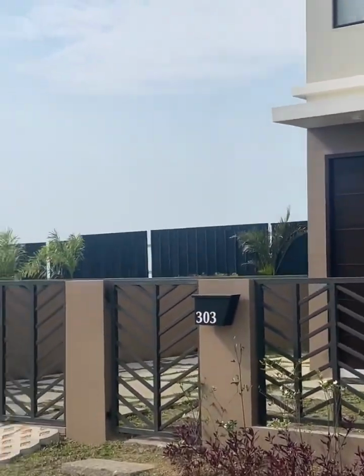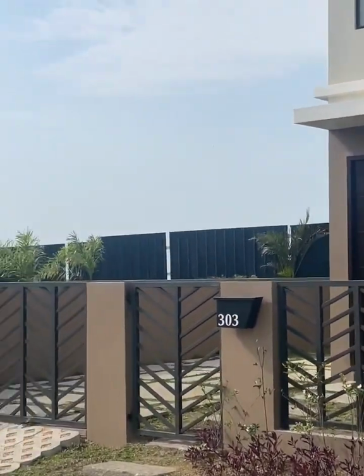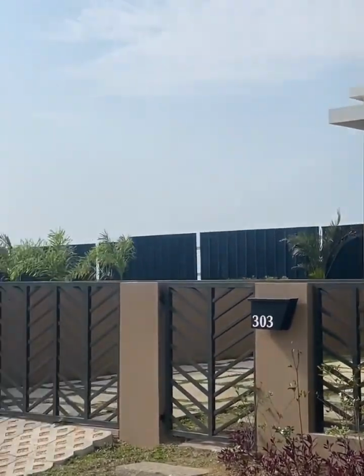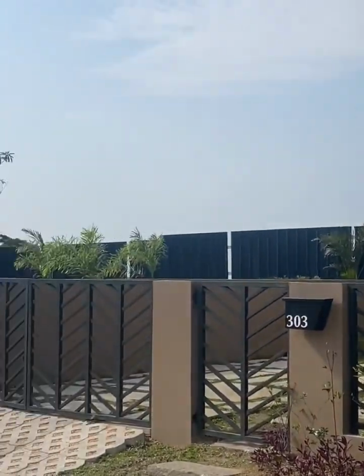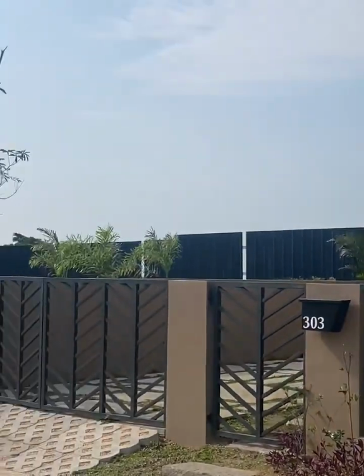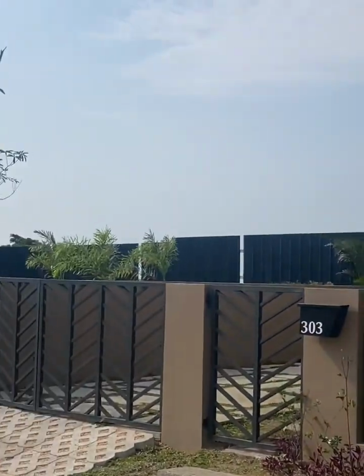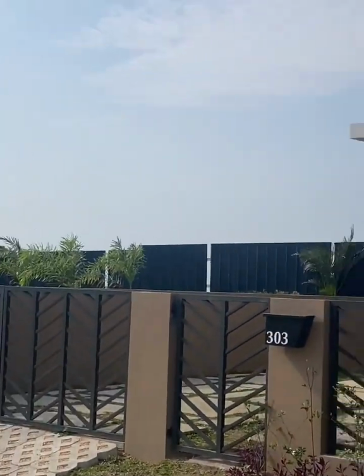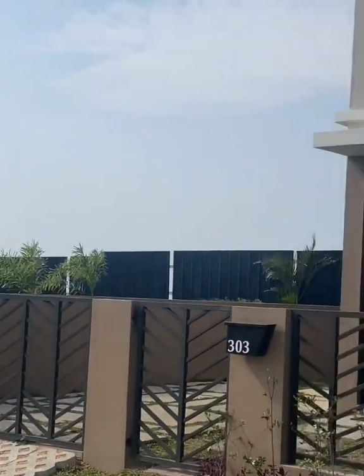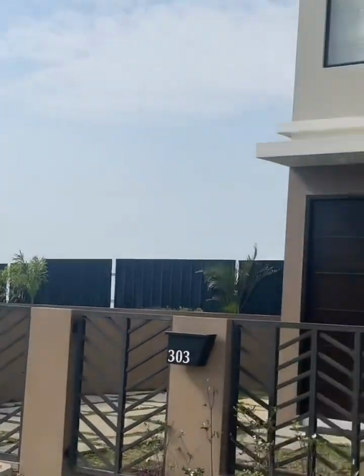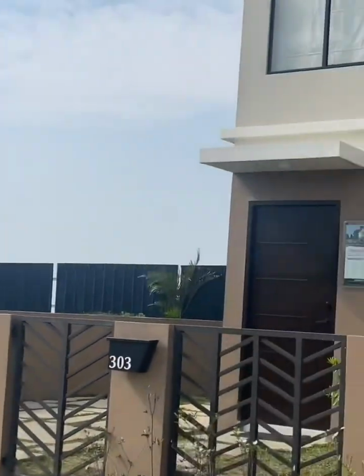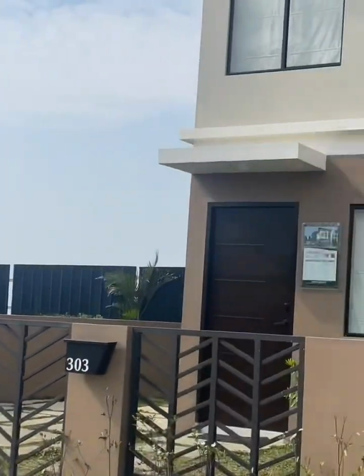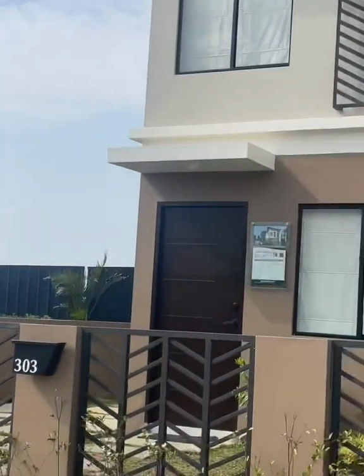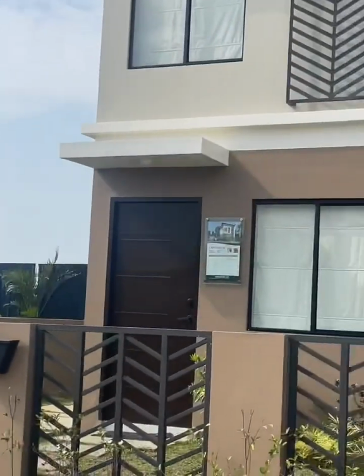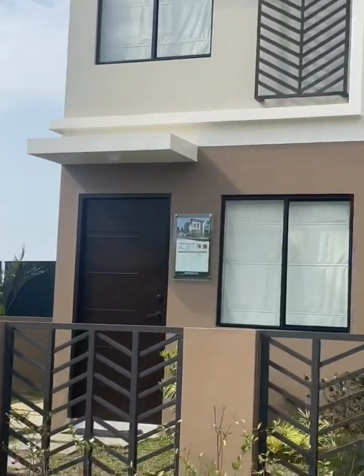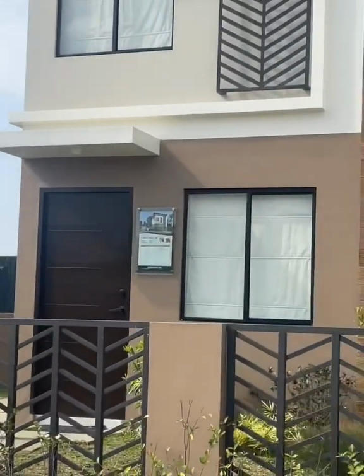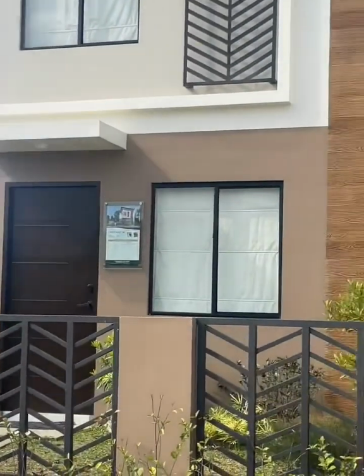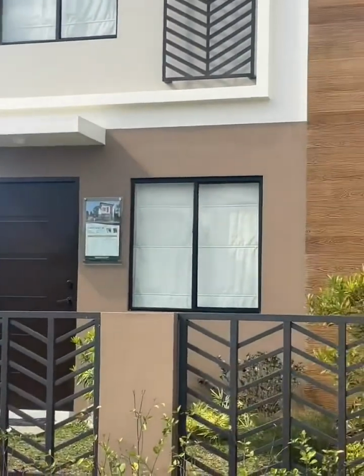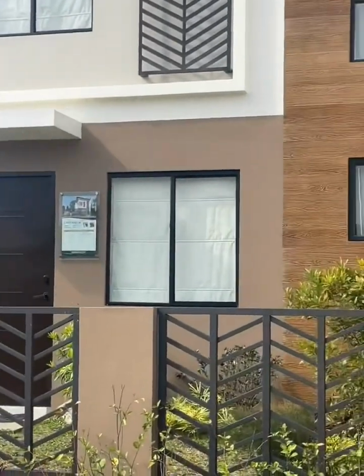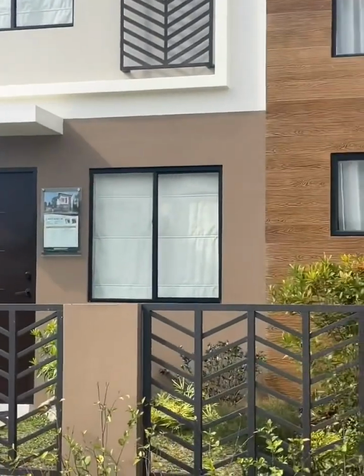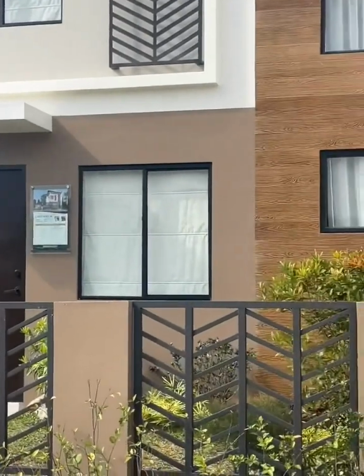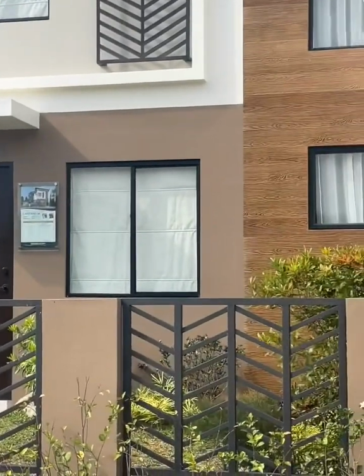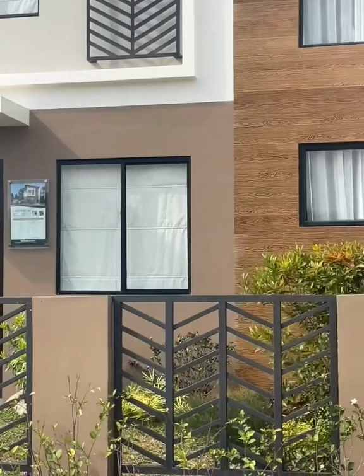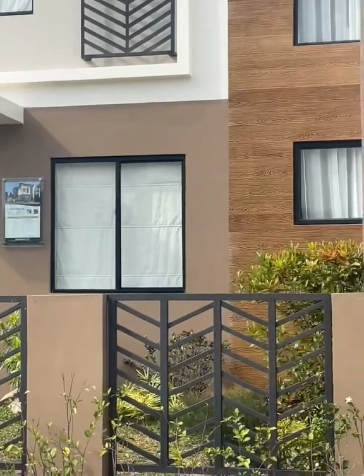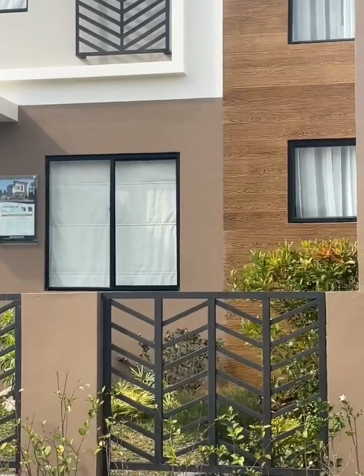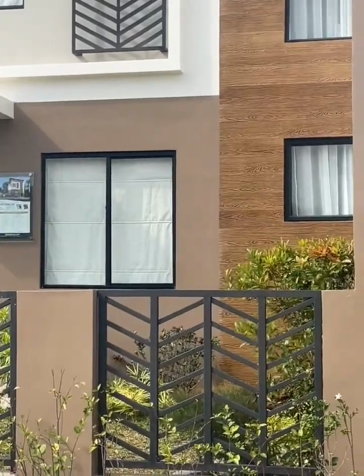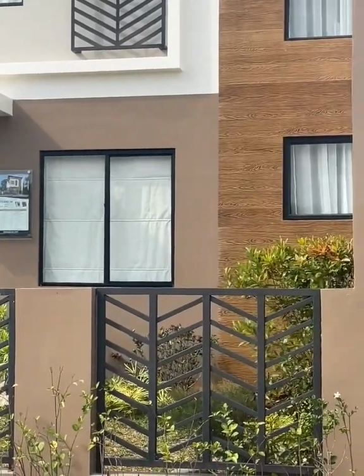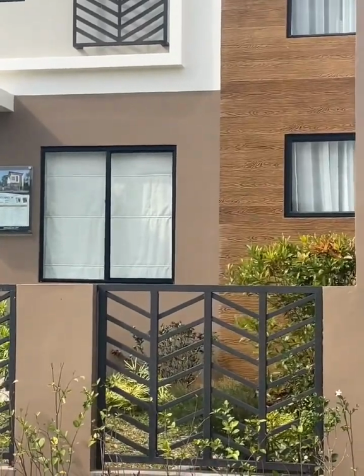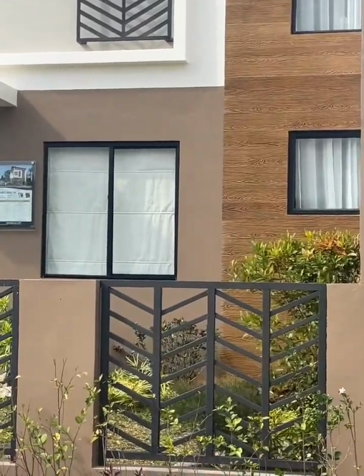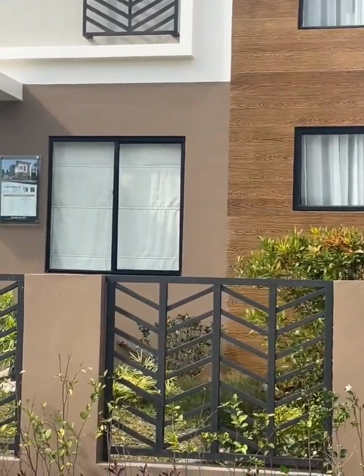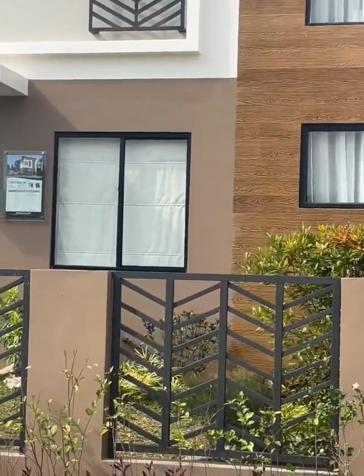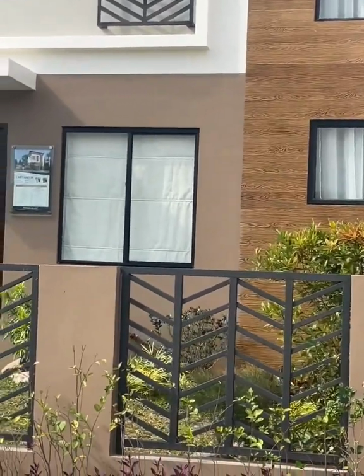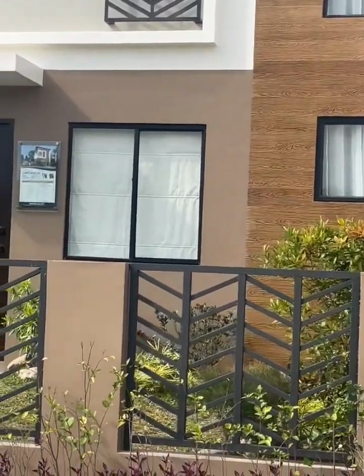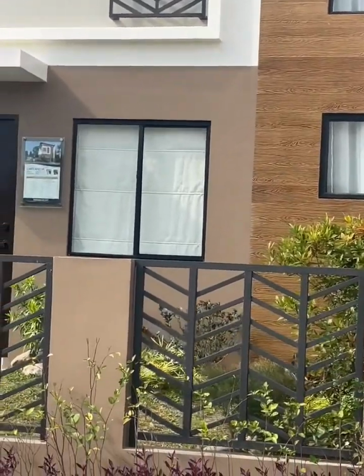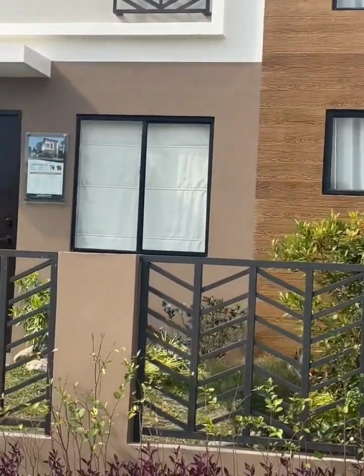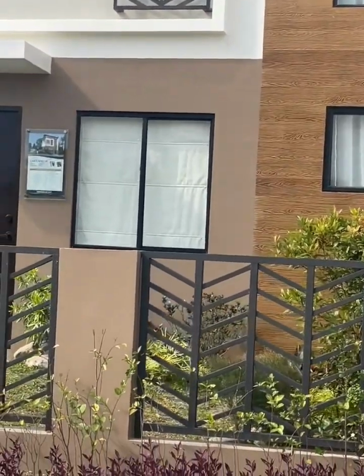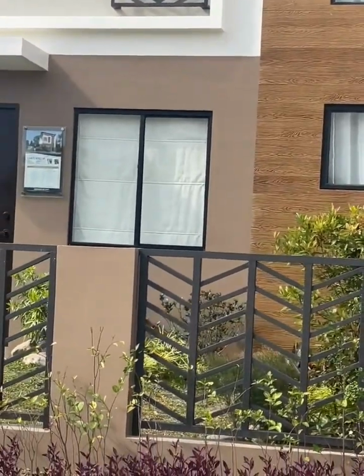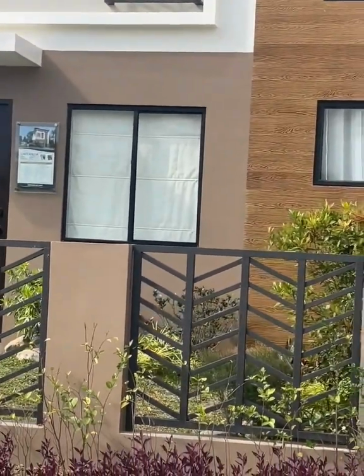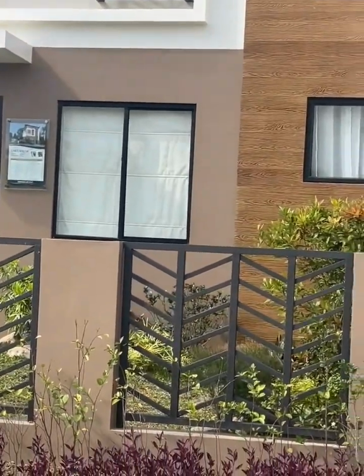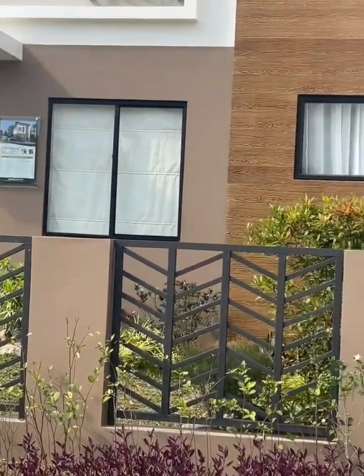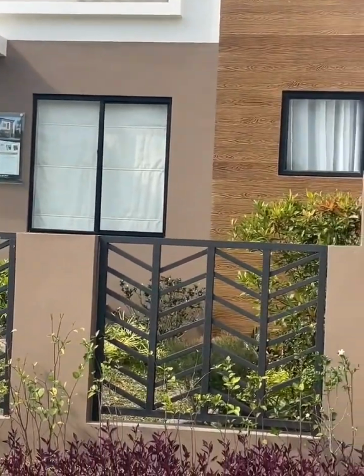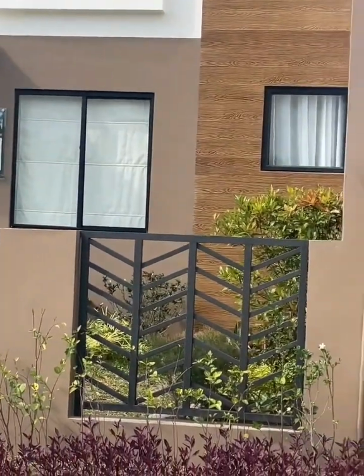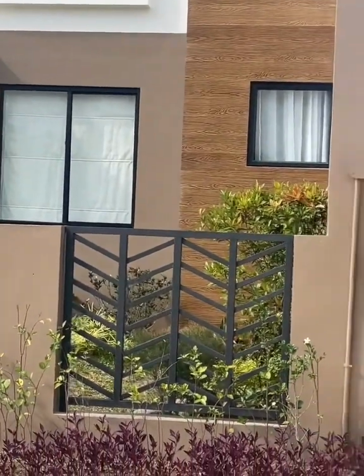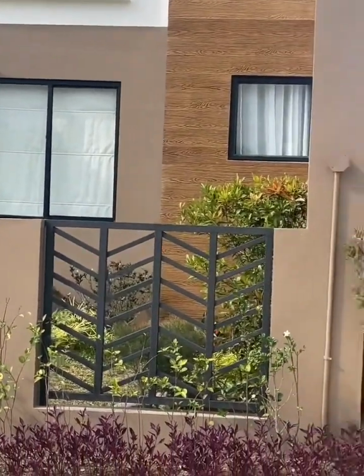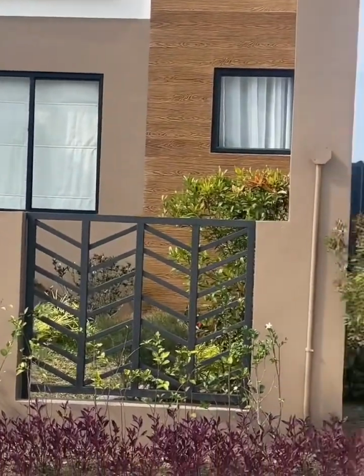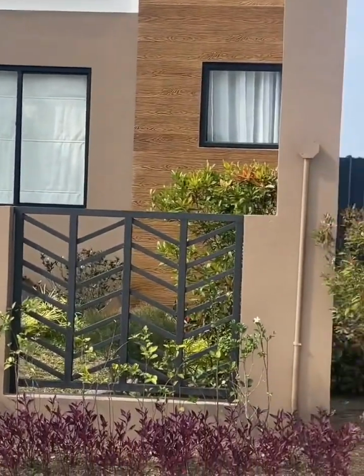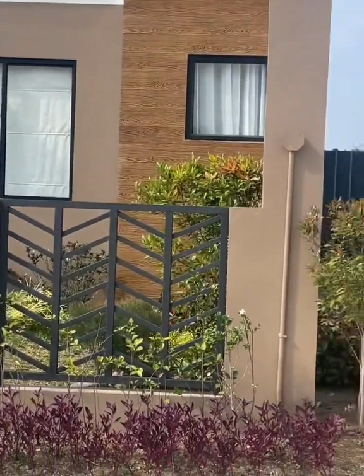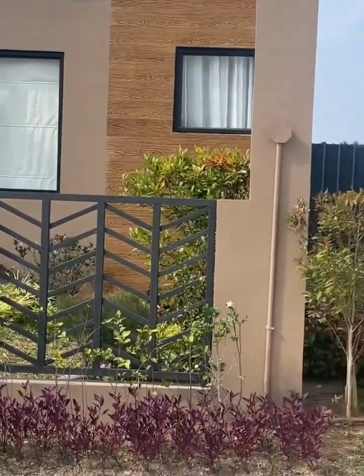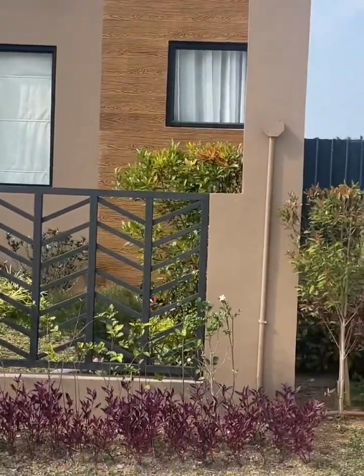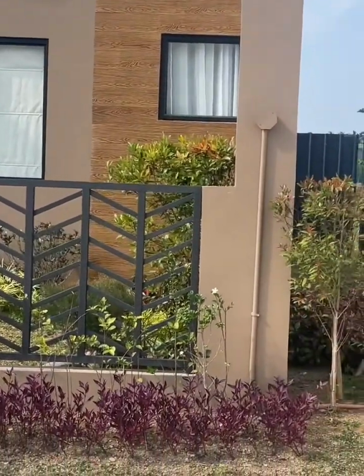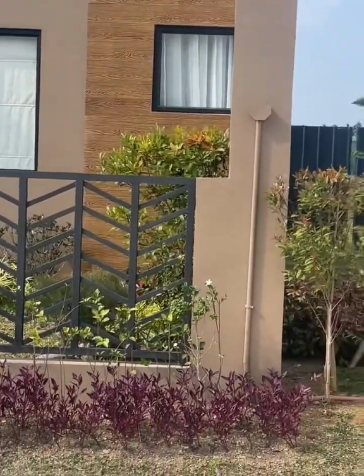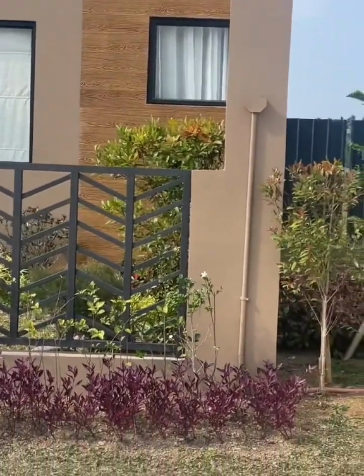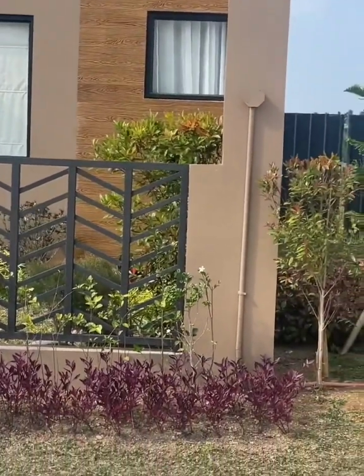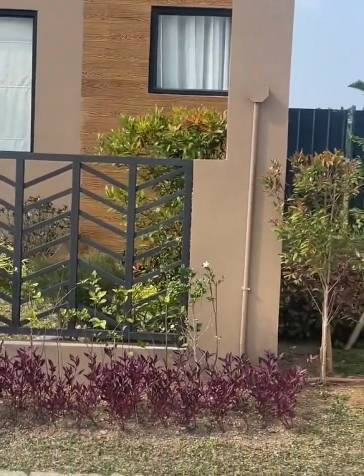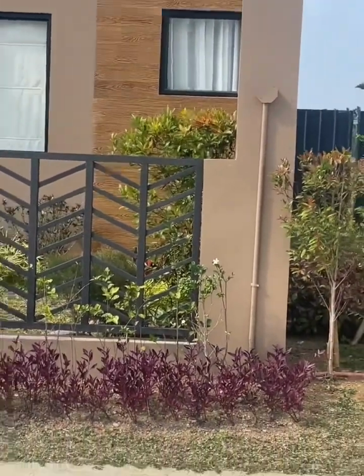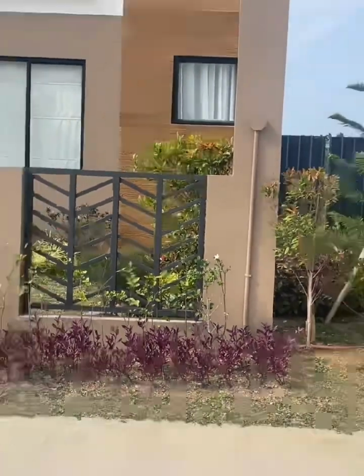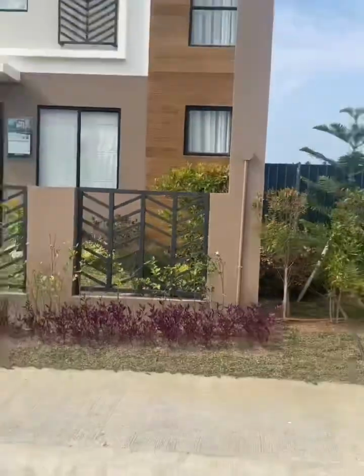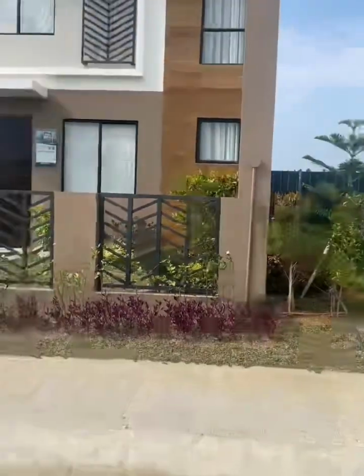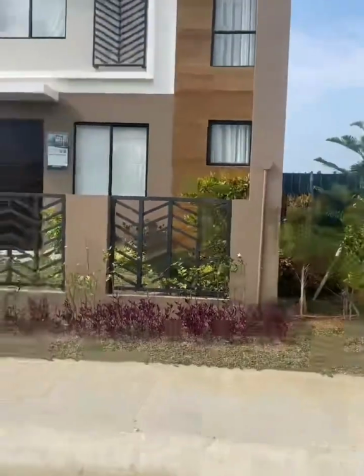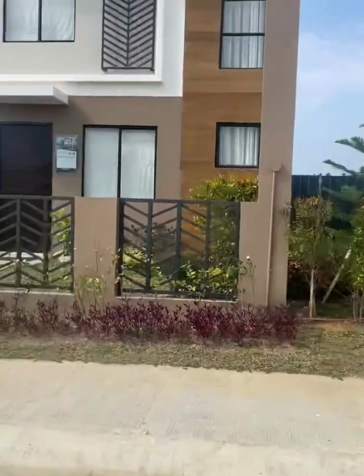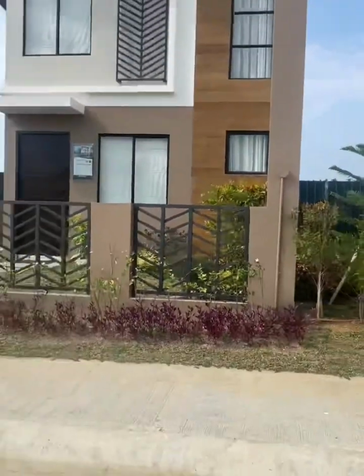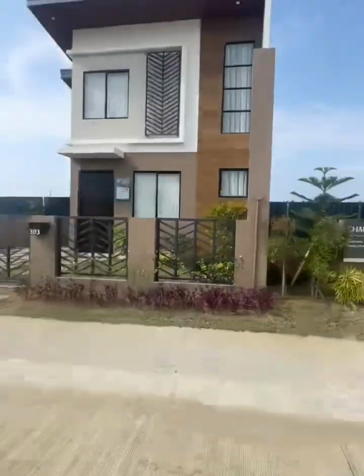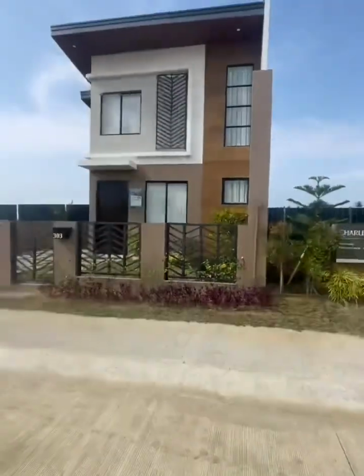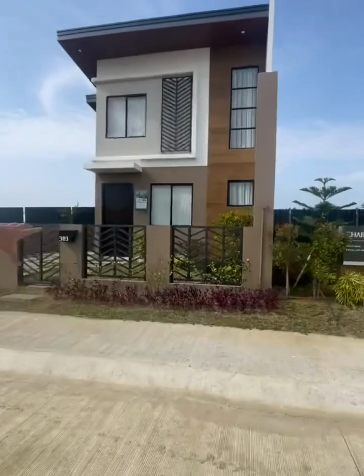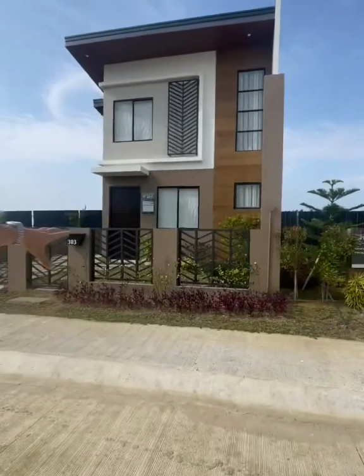You have your gate, you have your mailbox — minus the flooring on the parking lot. So expect it to be rubble there.